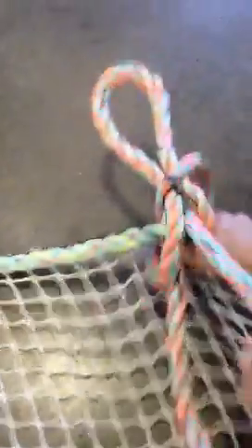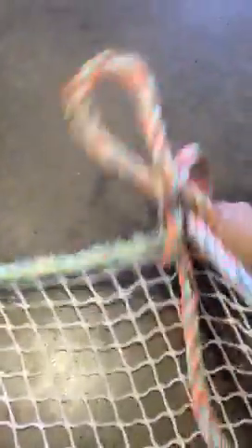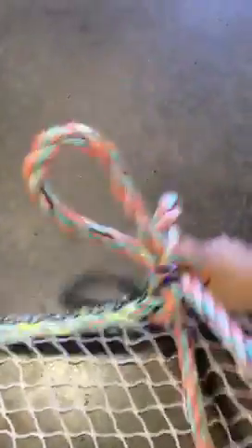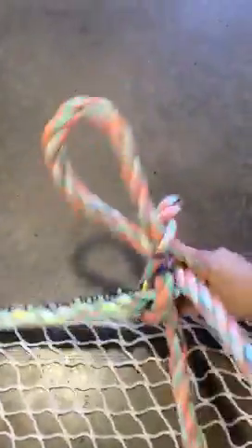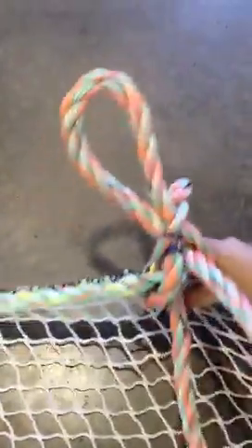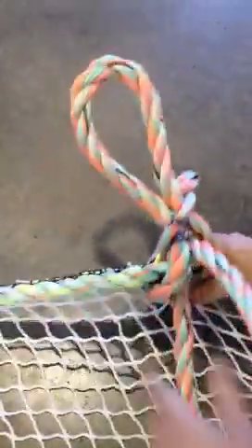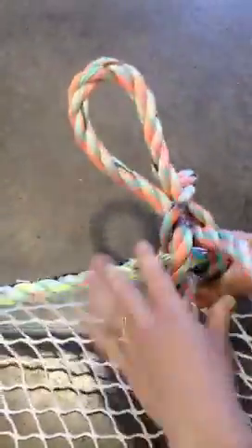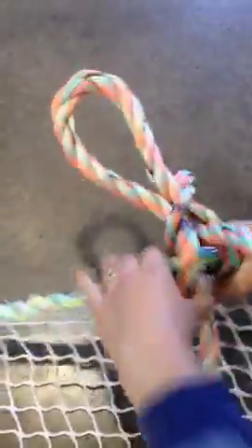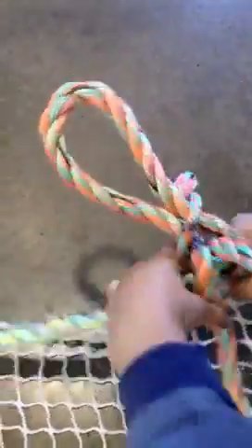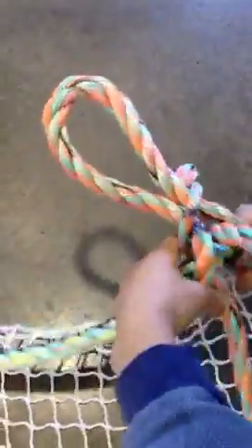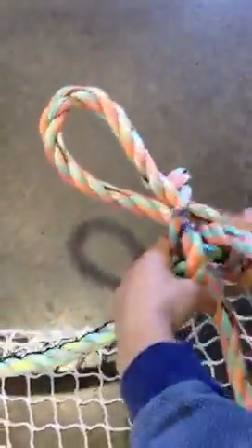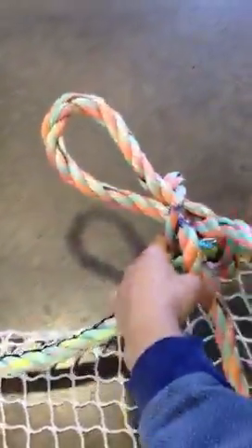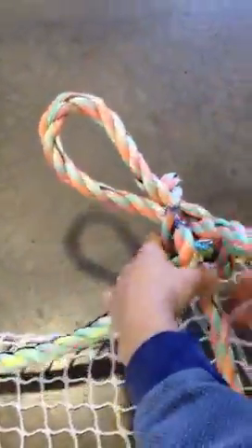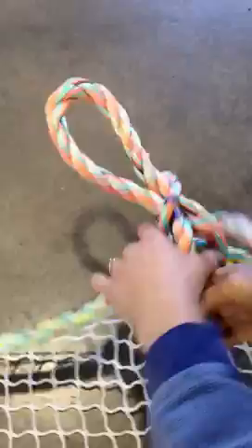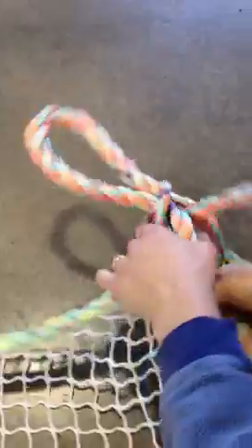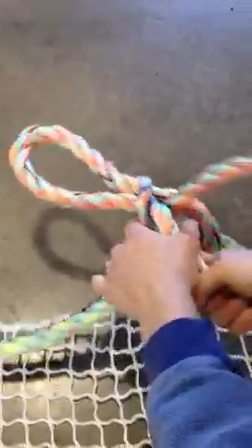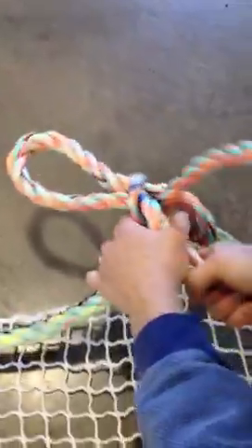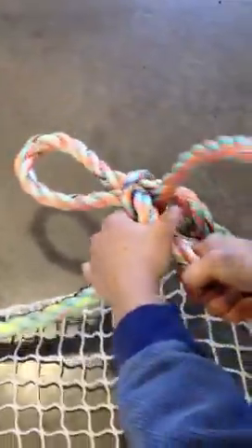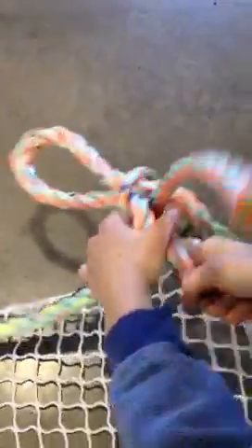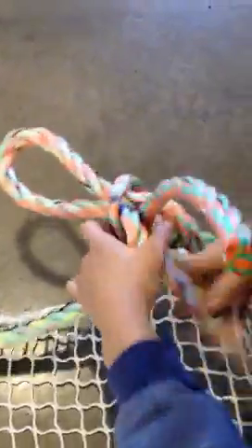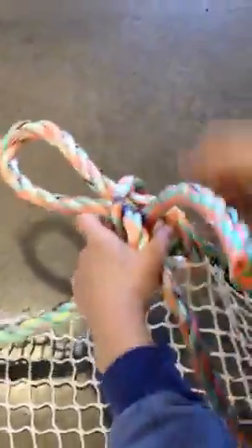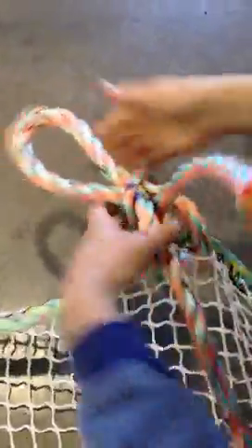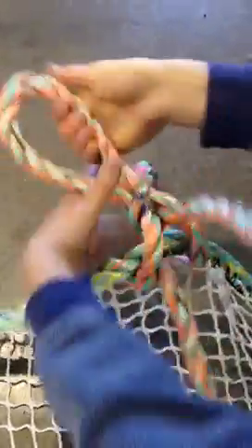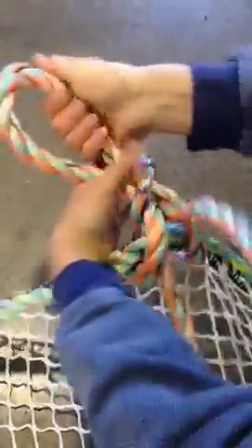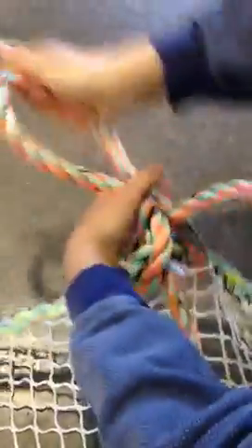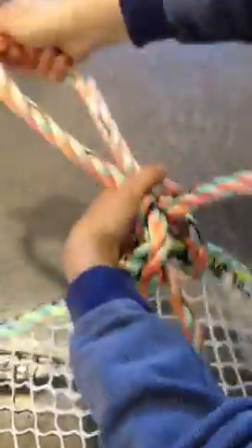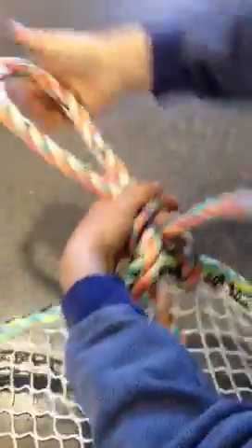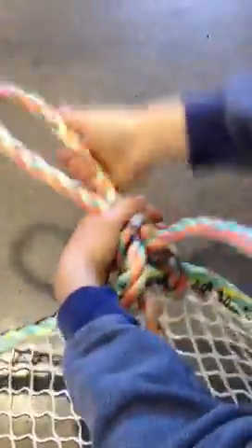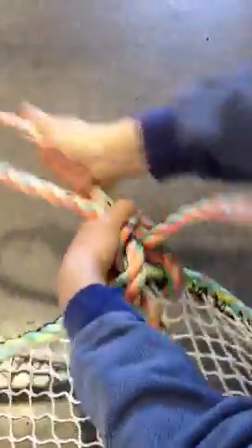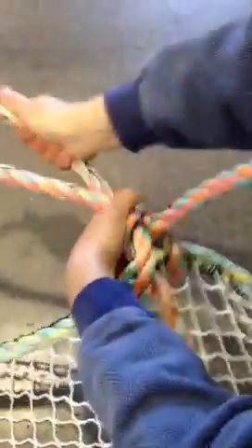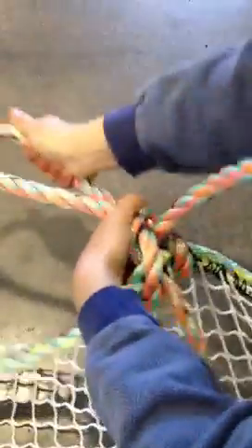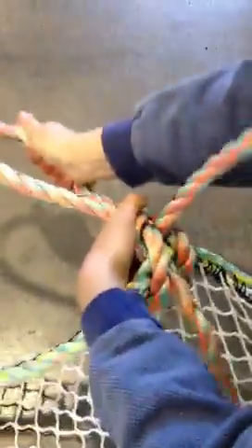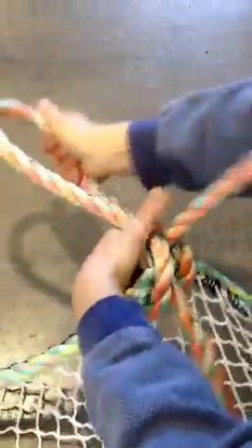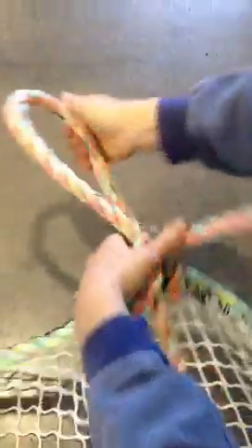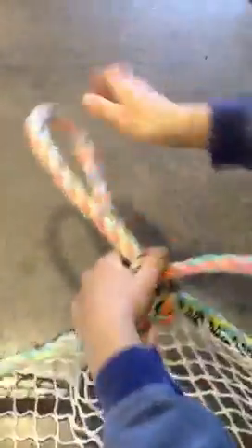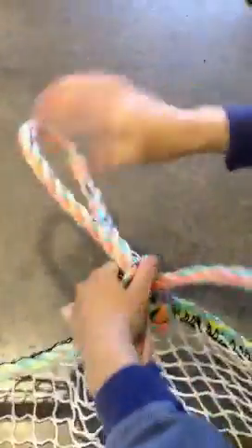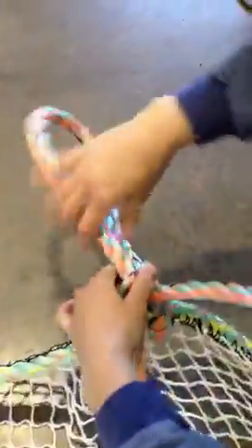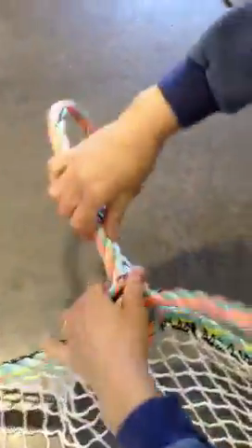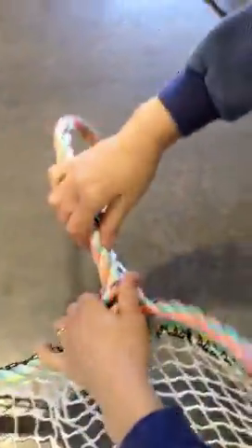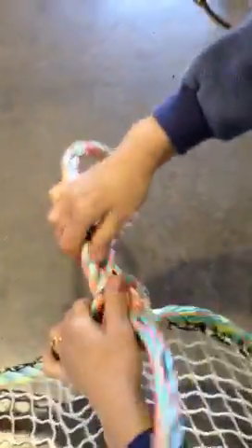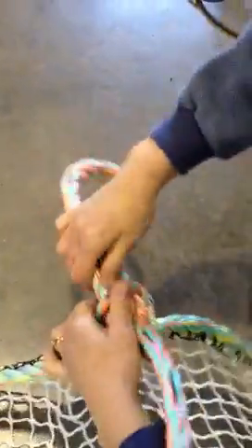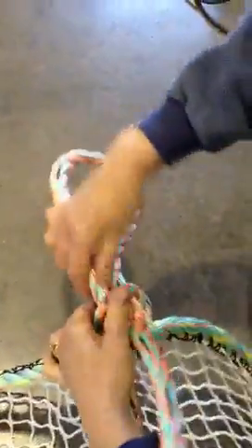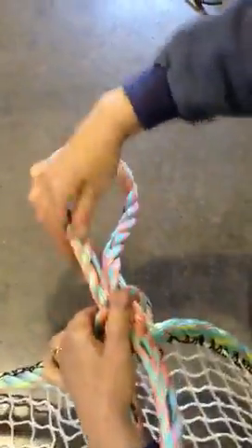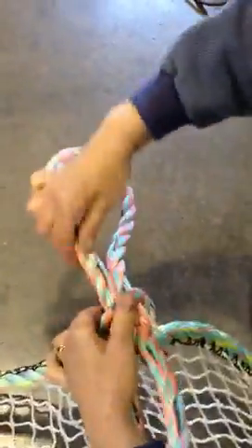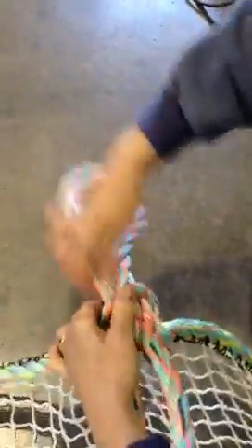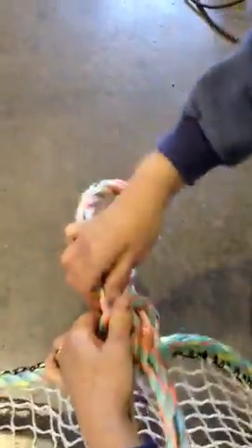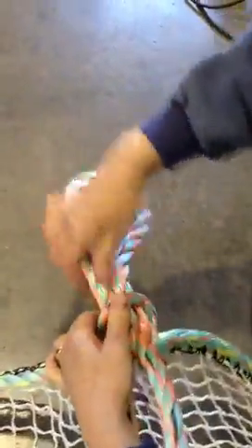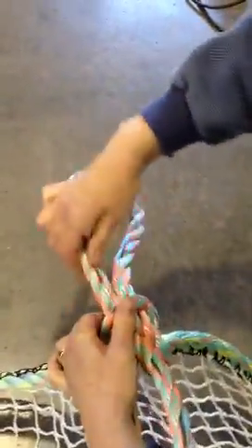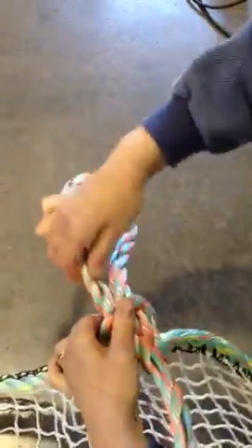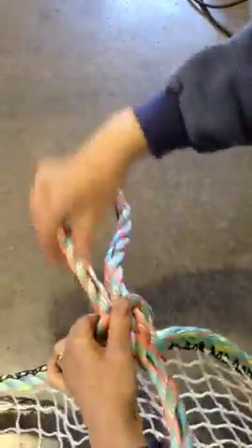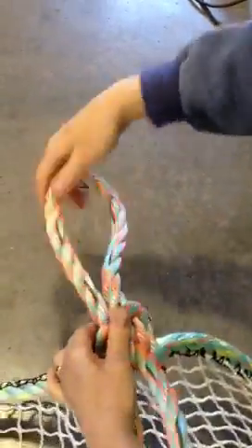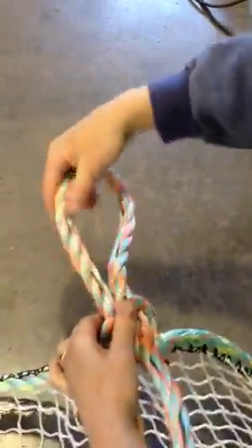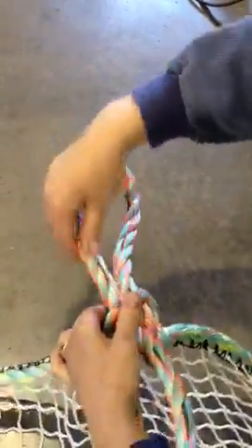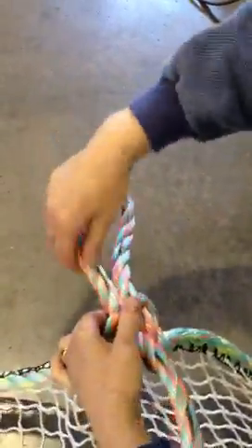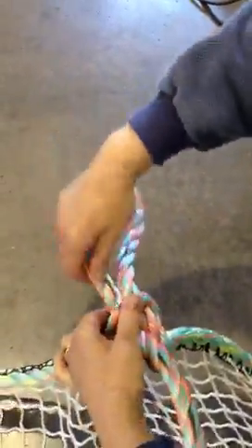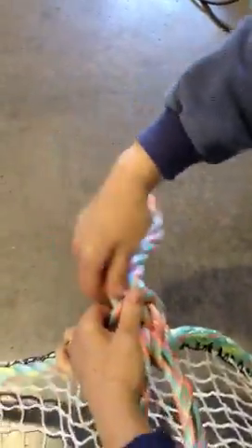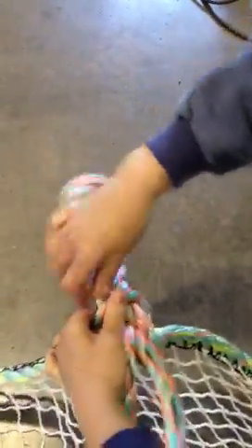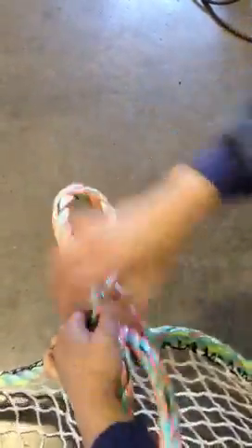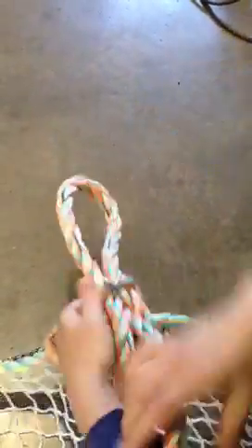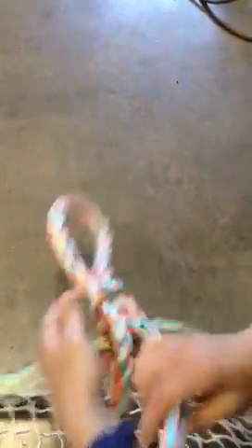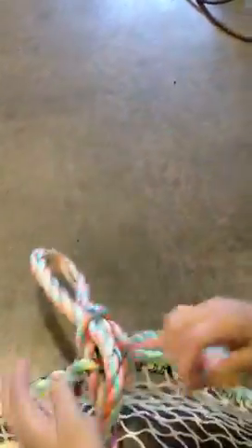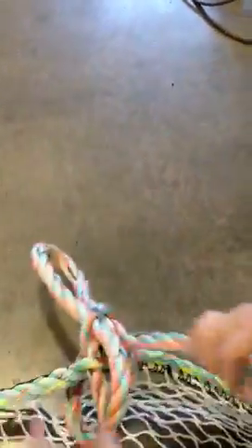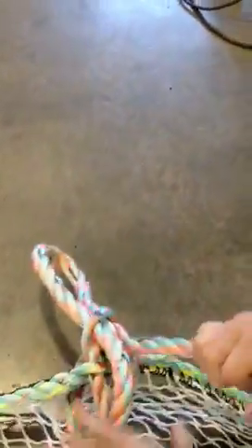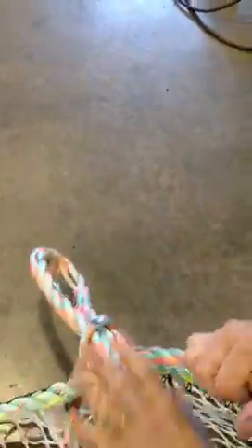At that point we can tighten our loop. This is where we will adjust to get our 6-inch loop.